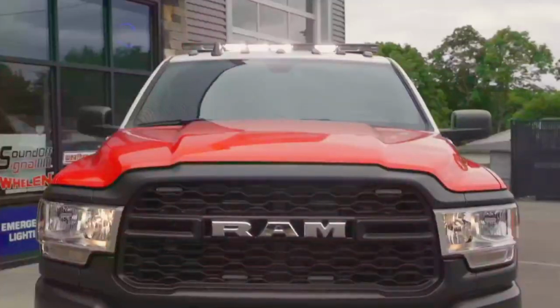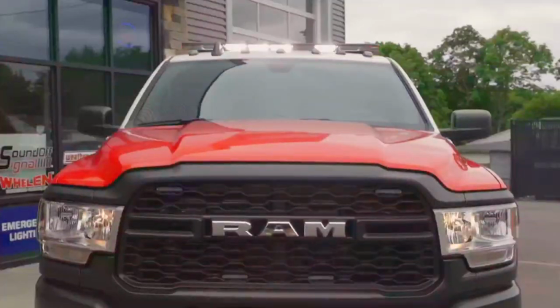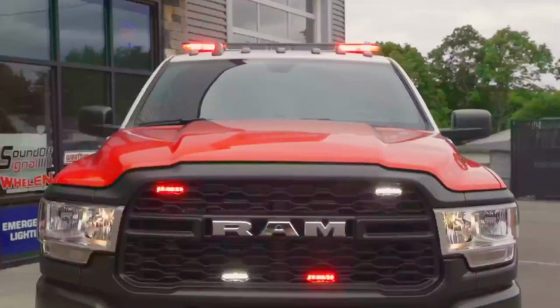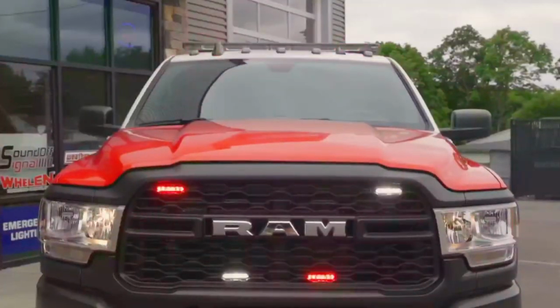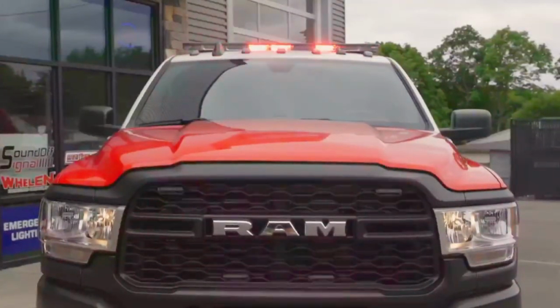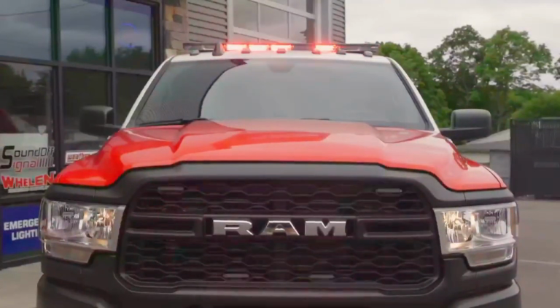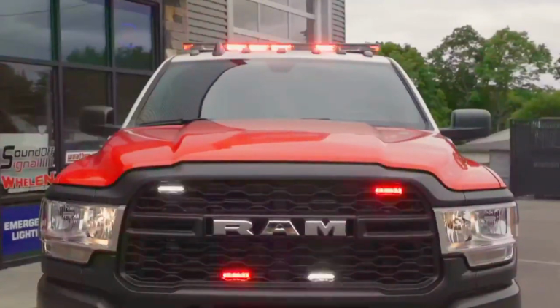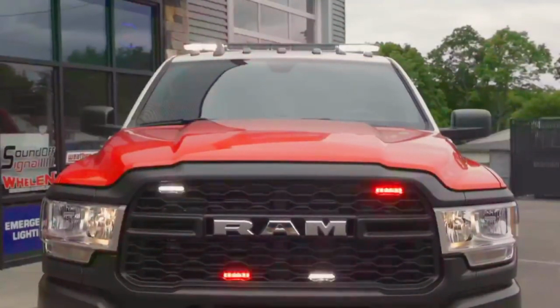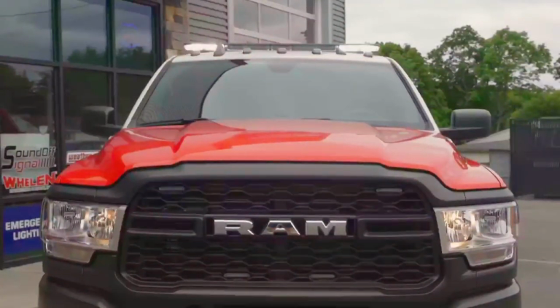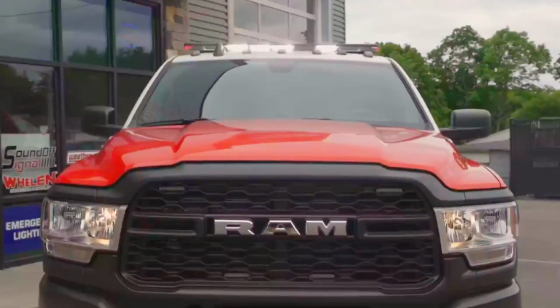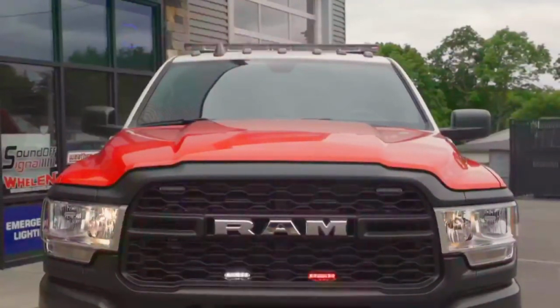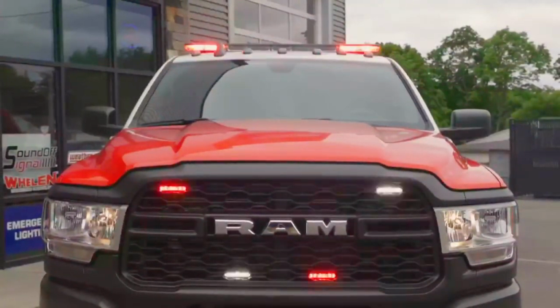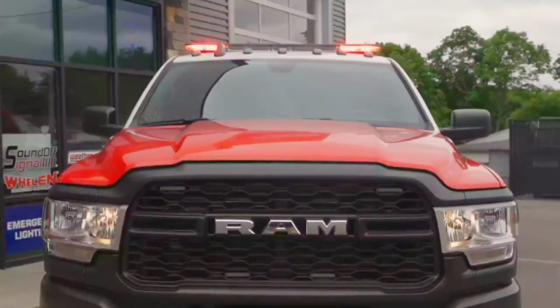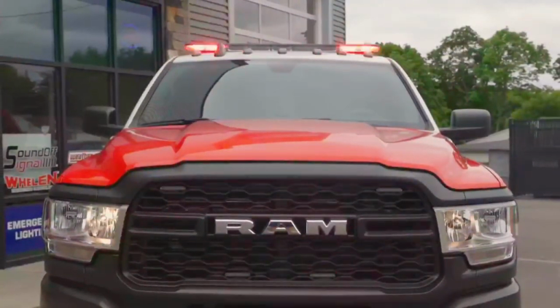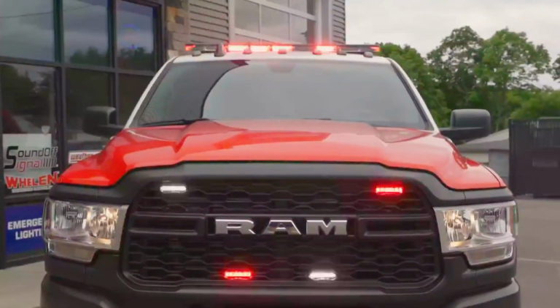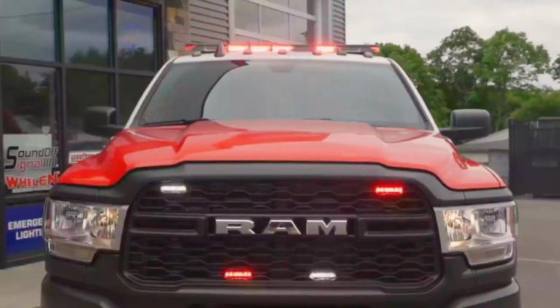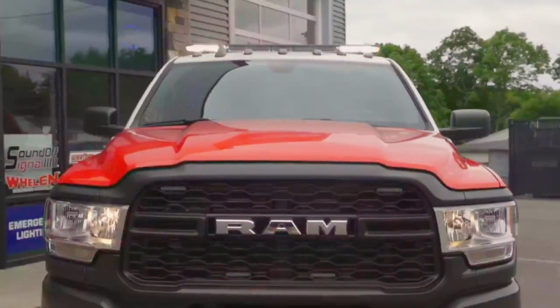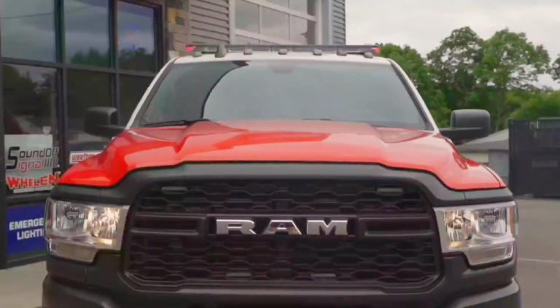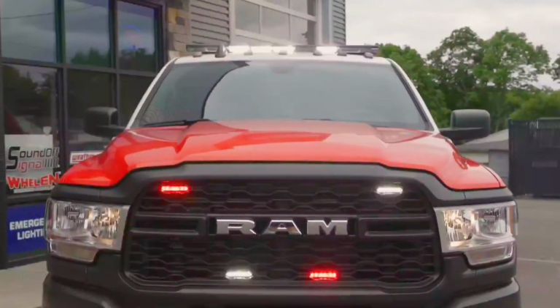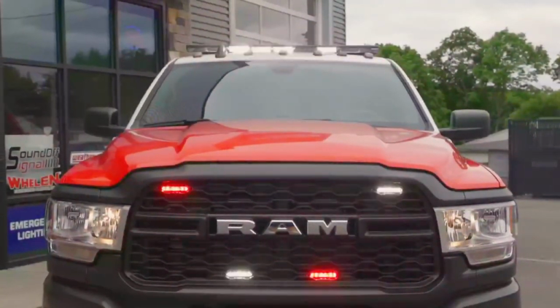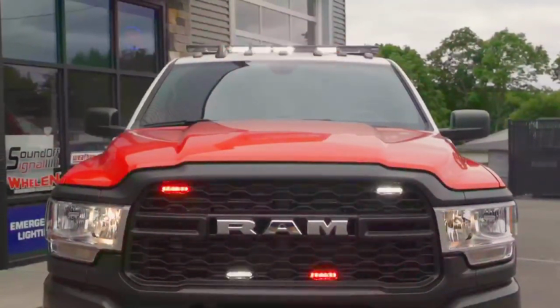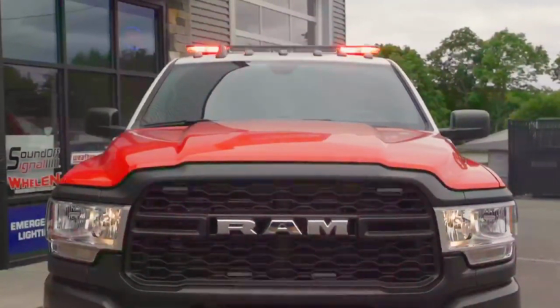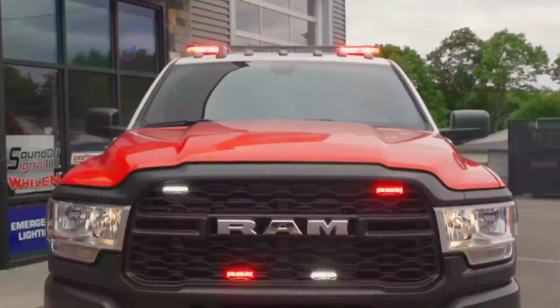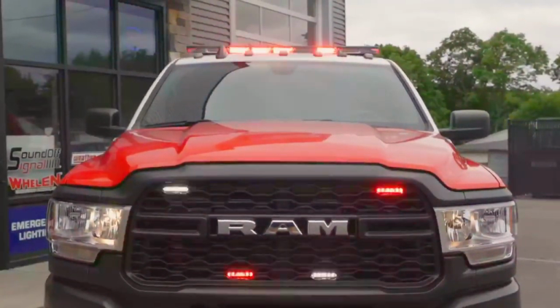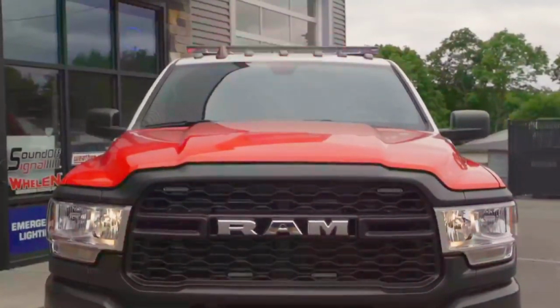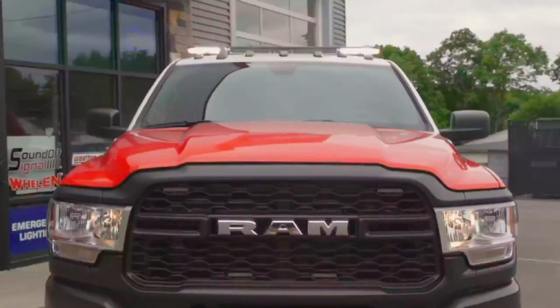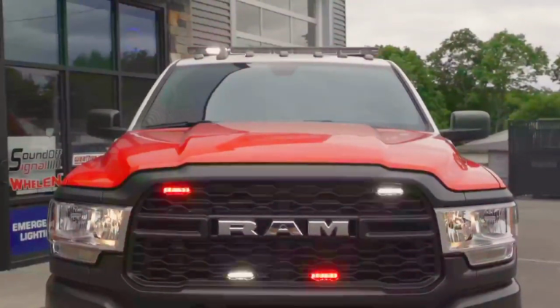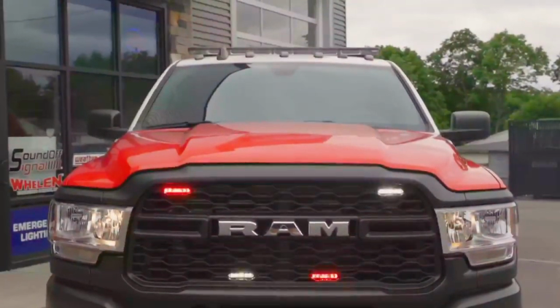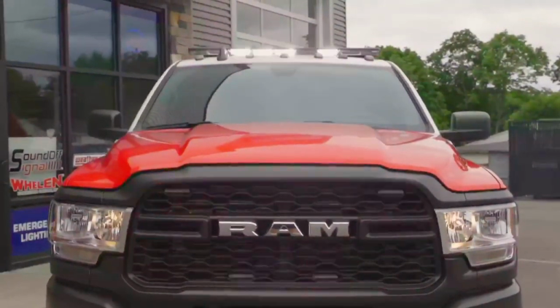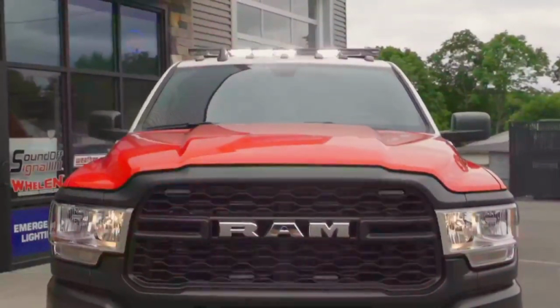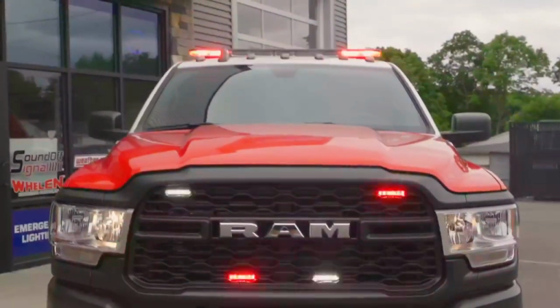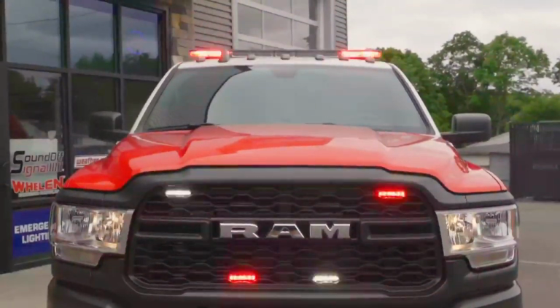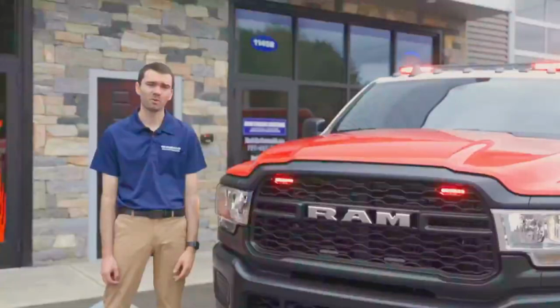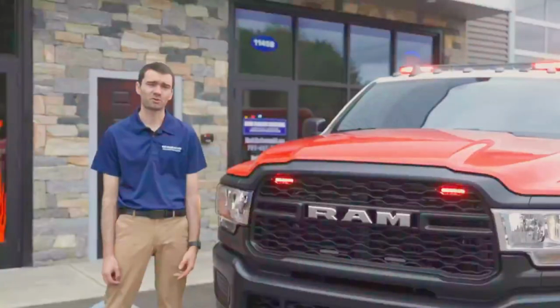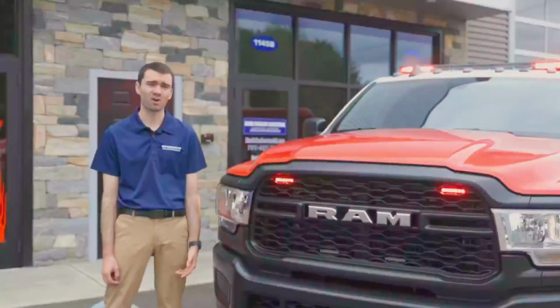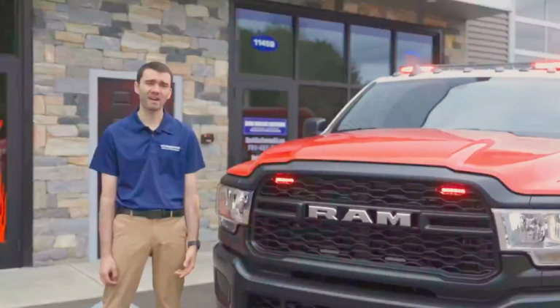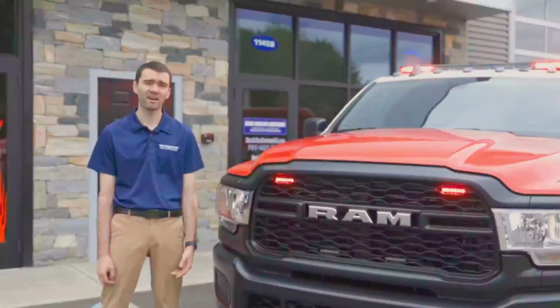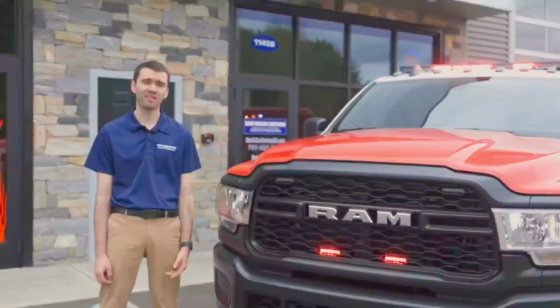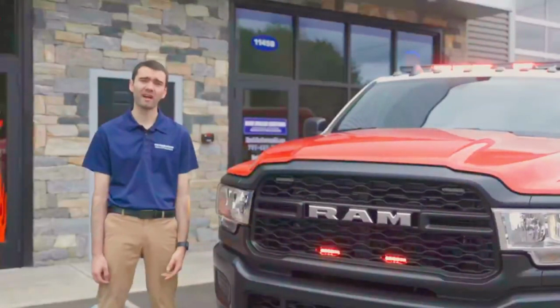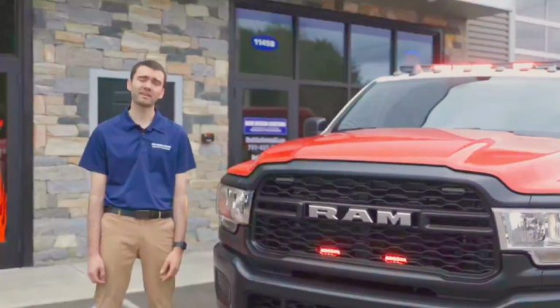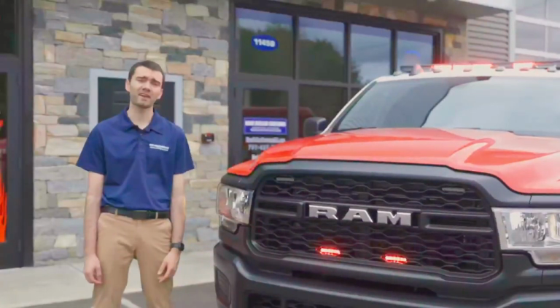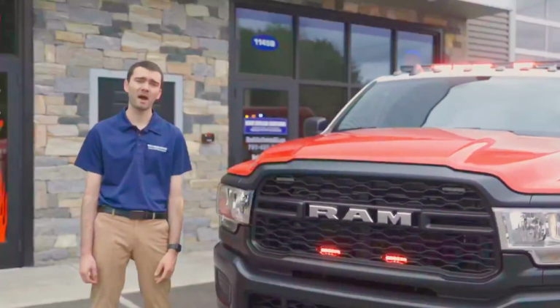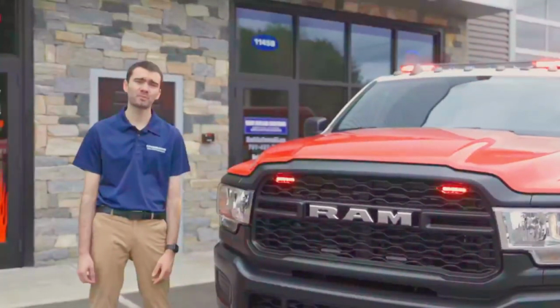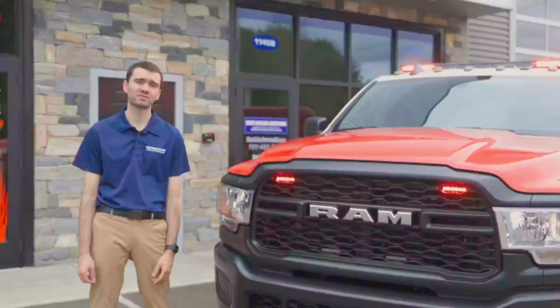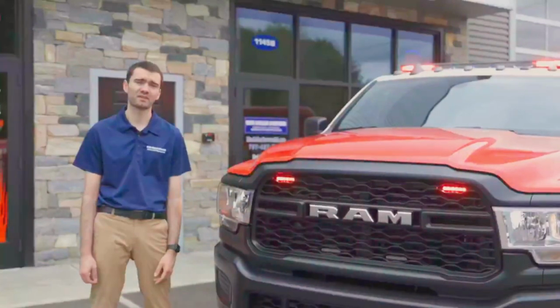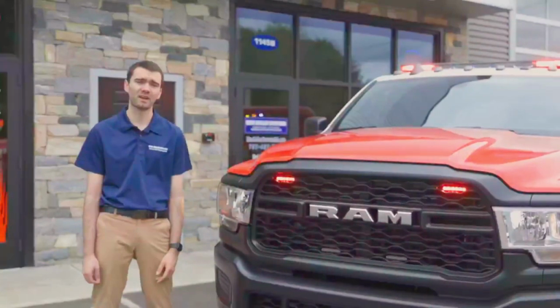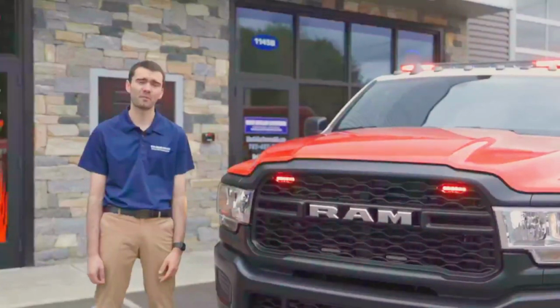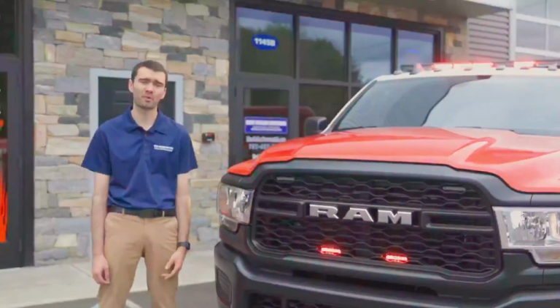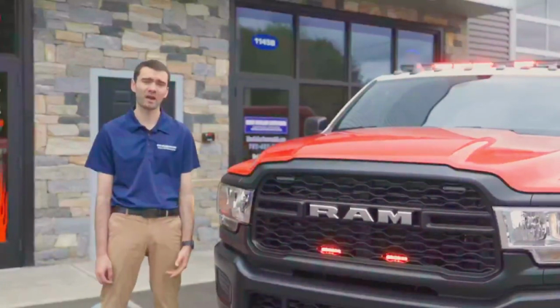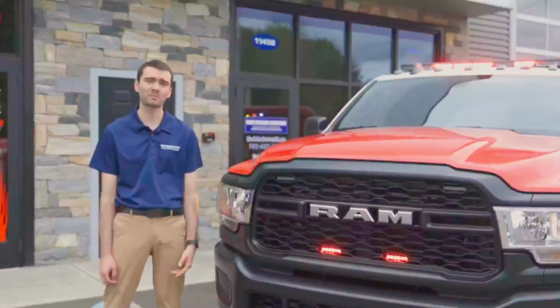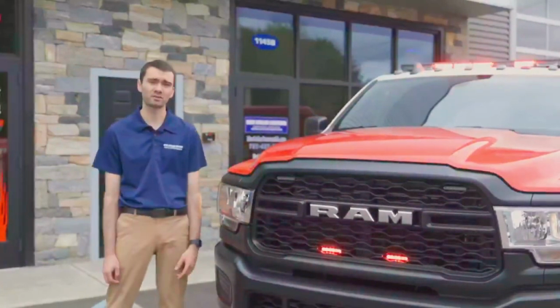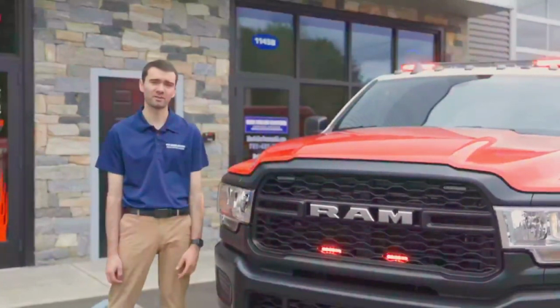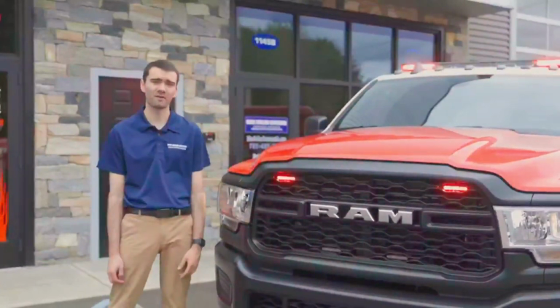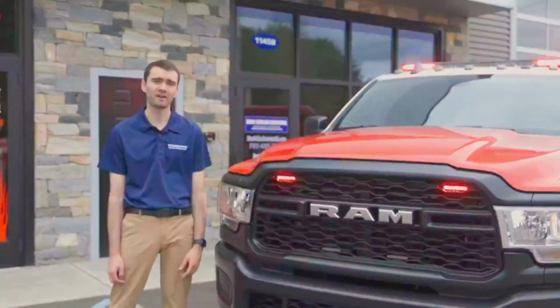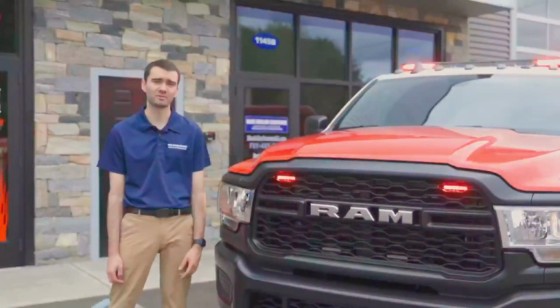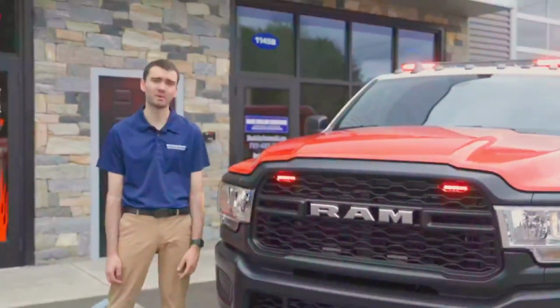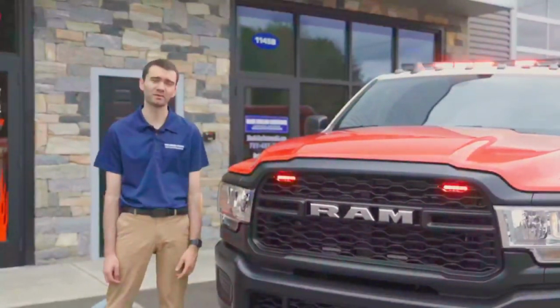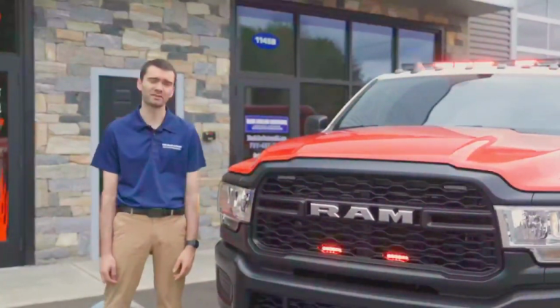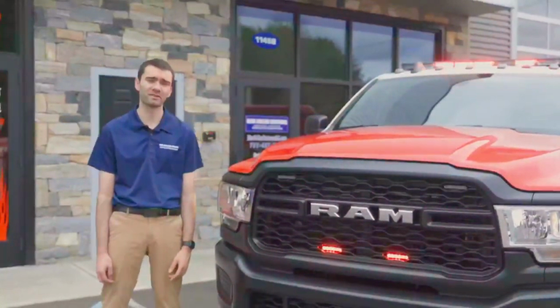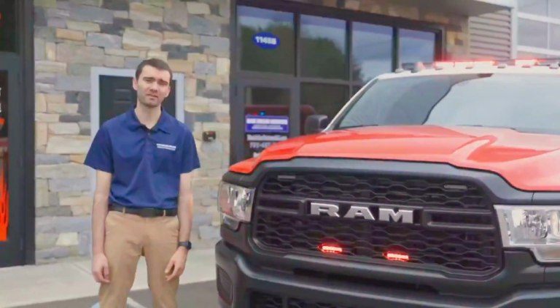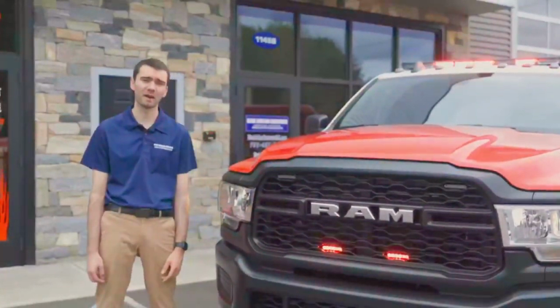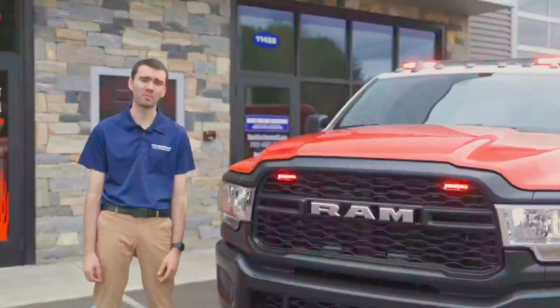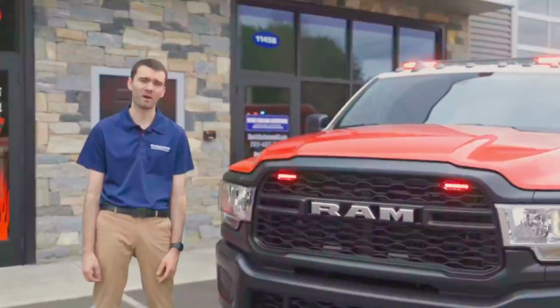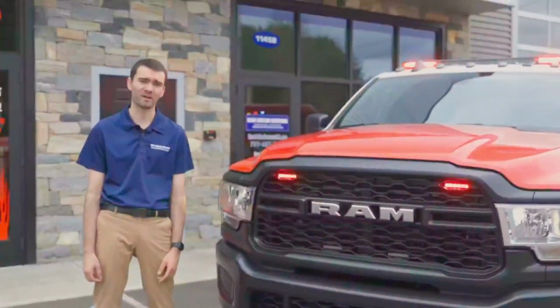A 54-inch dual-color N-Force NXT light bar with tri-color end caps and a preemption device built into the light bar.